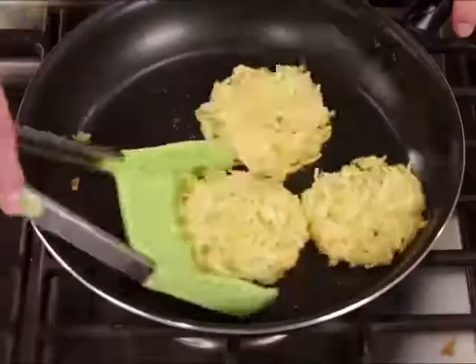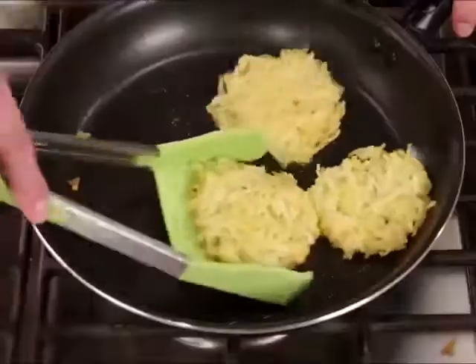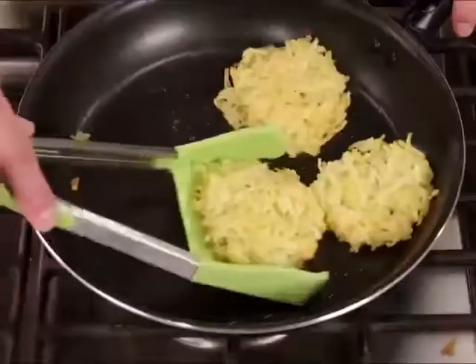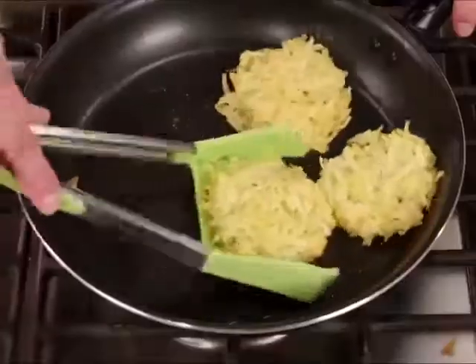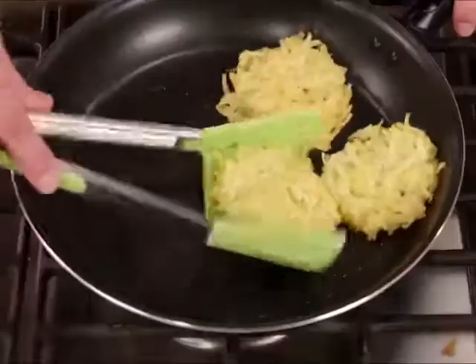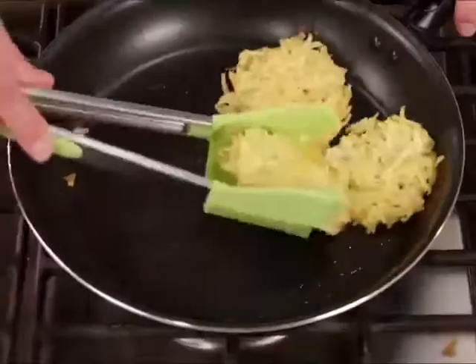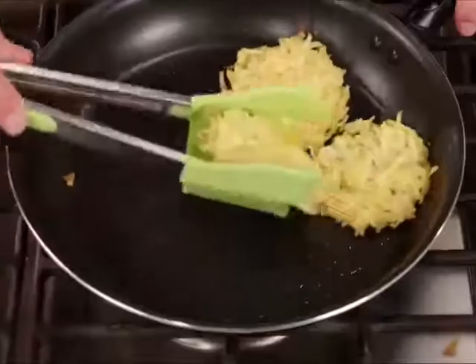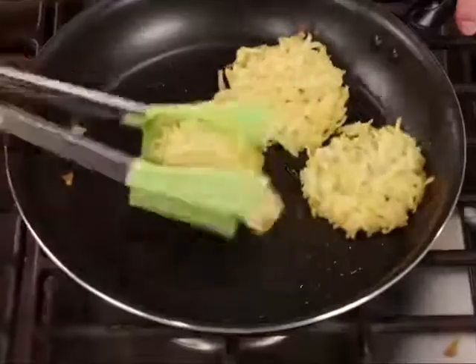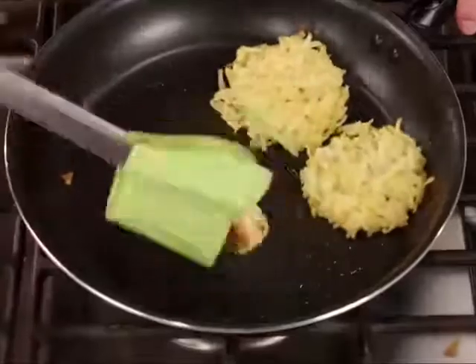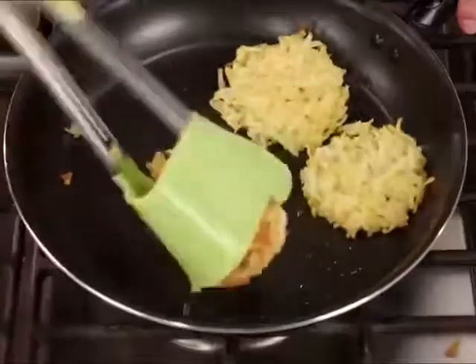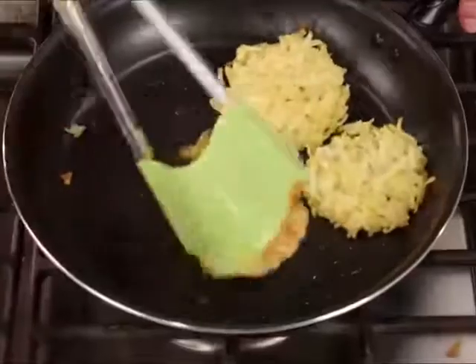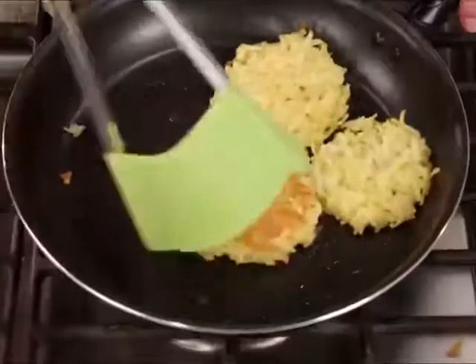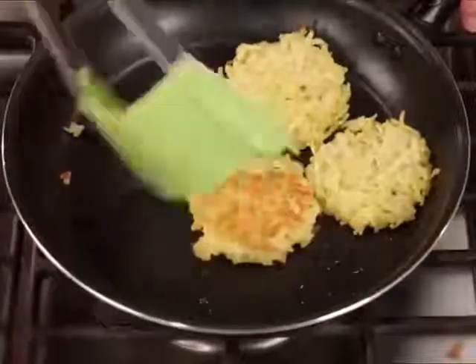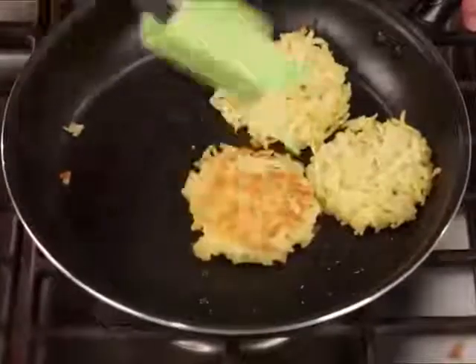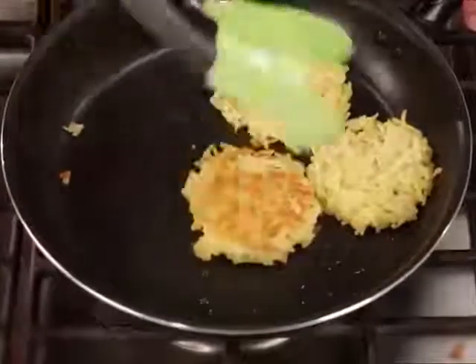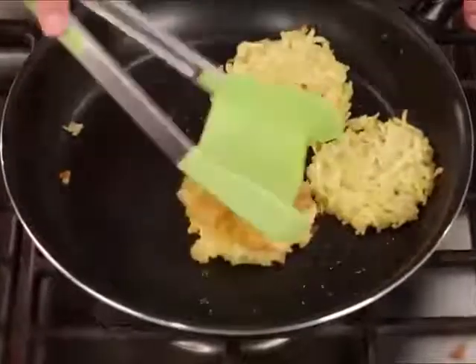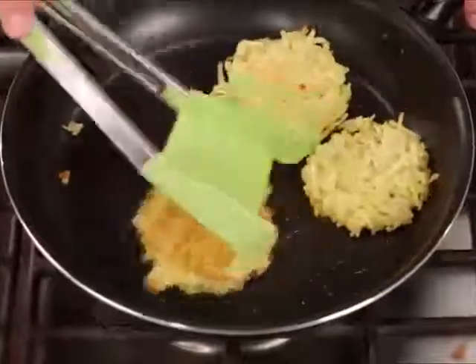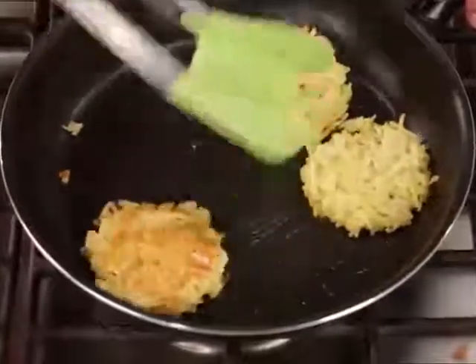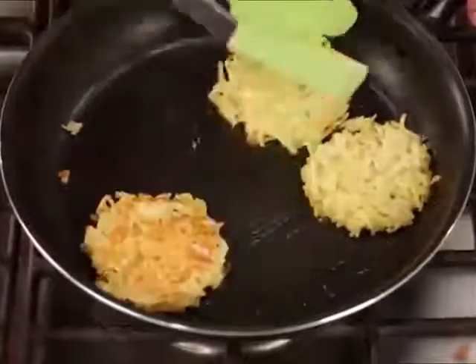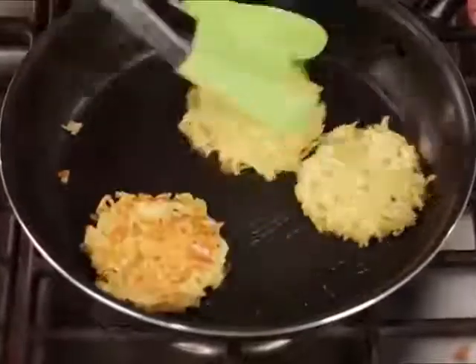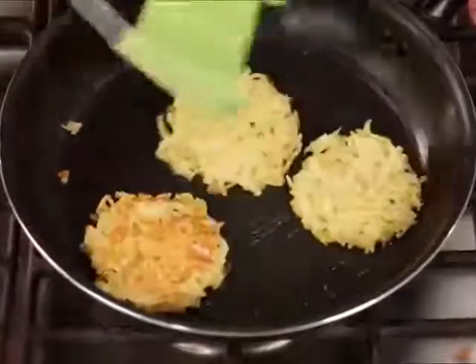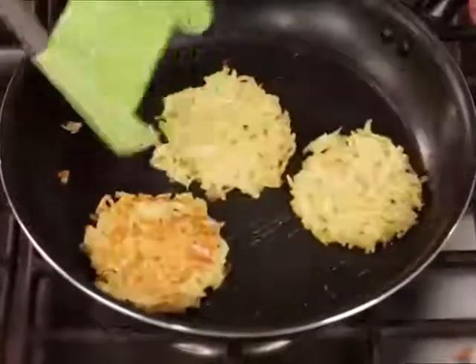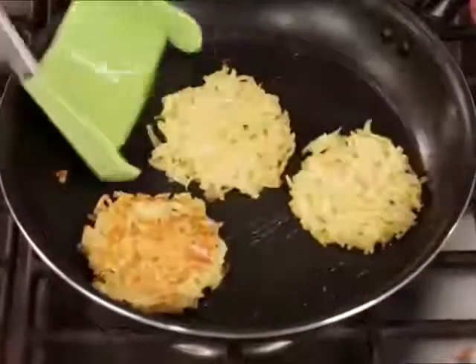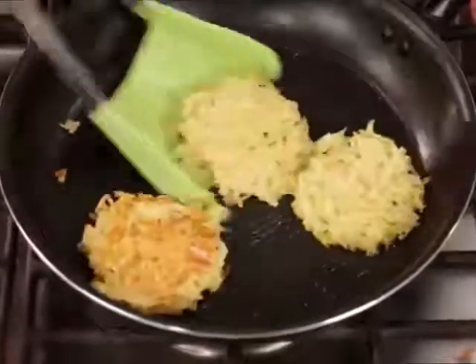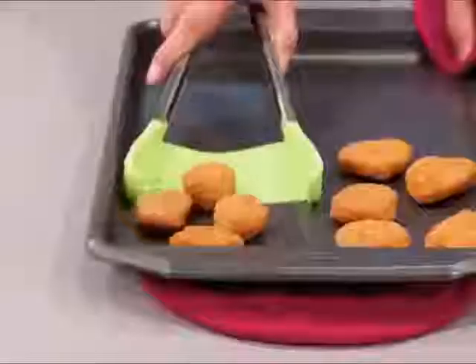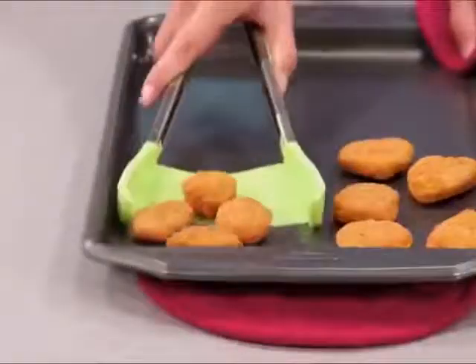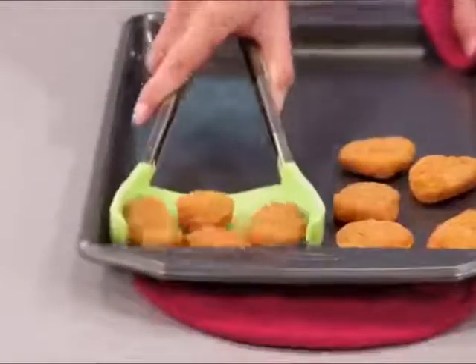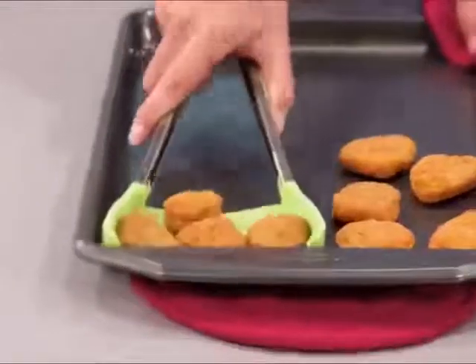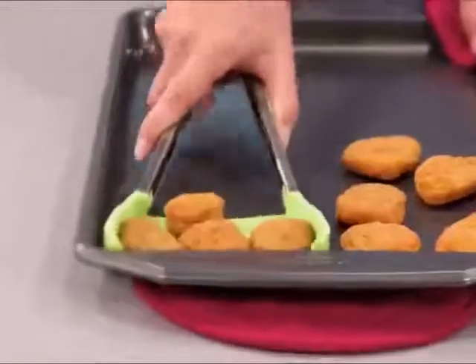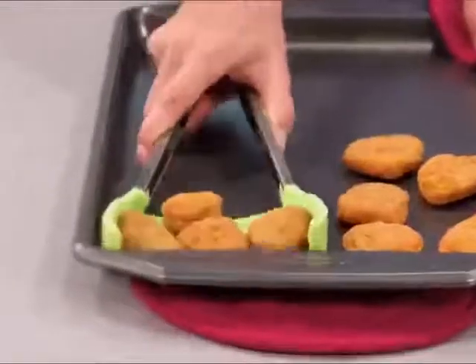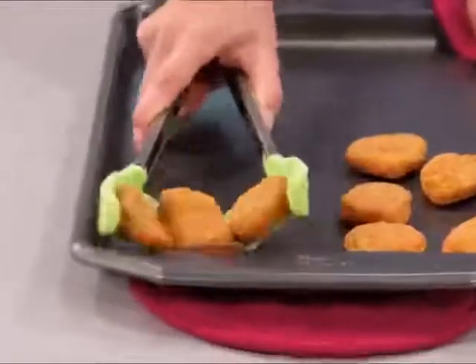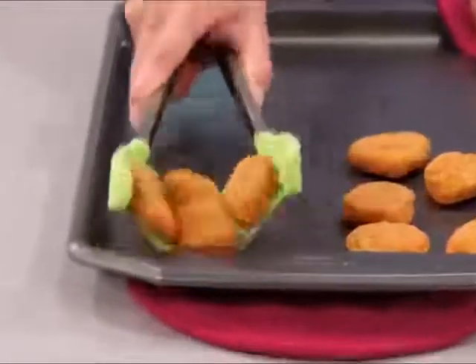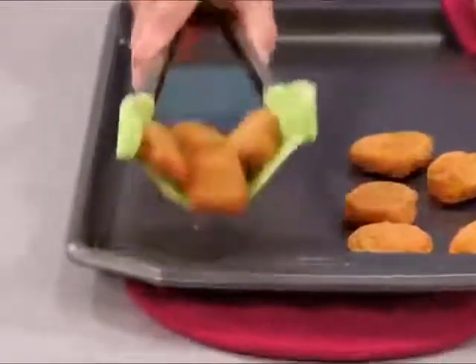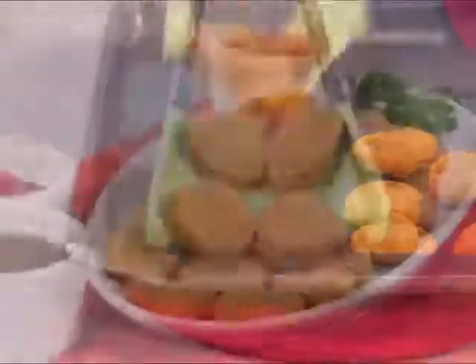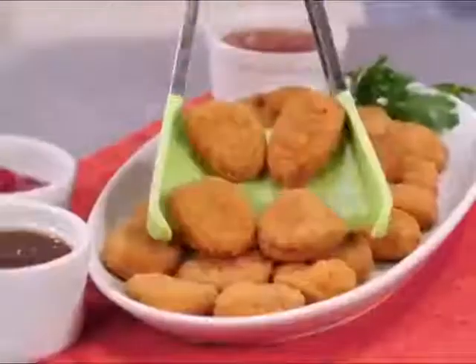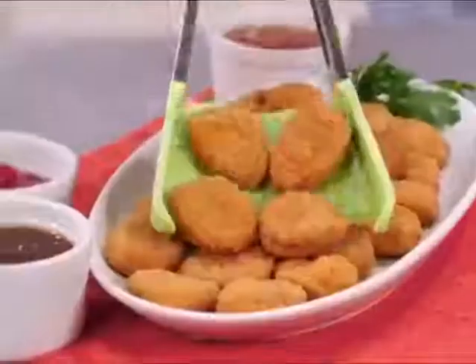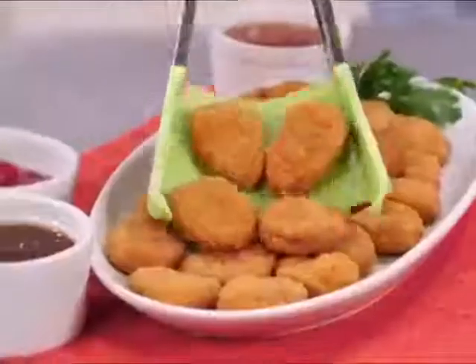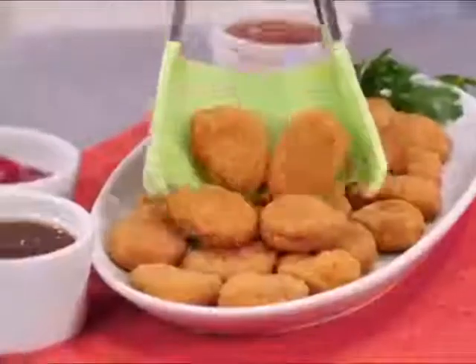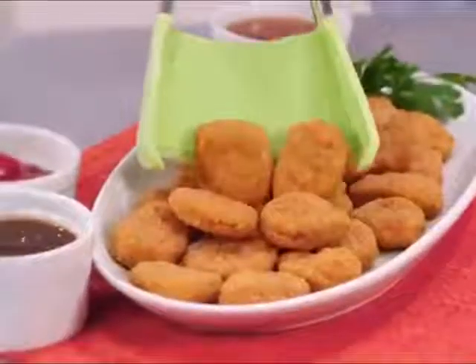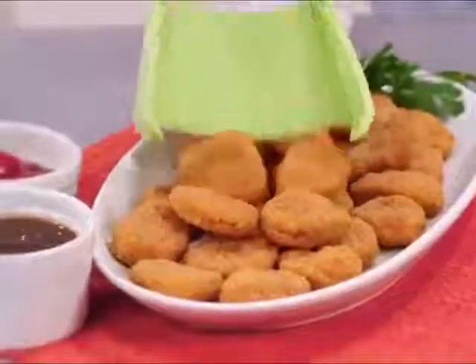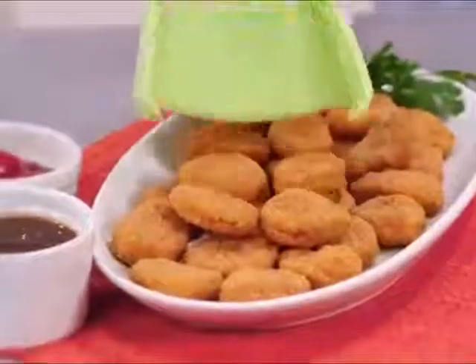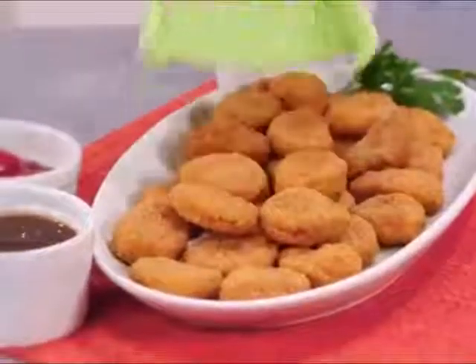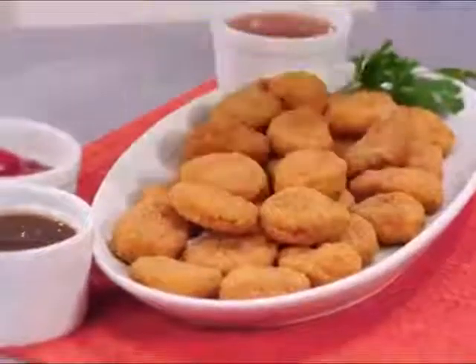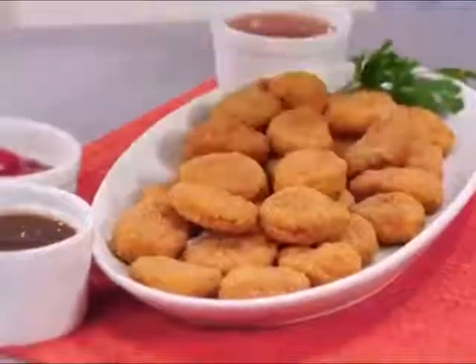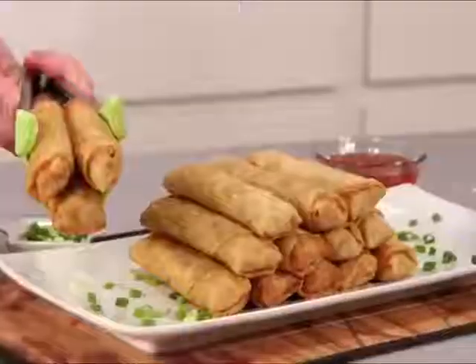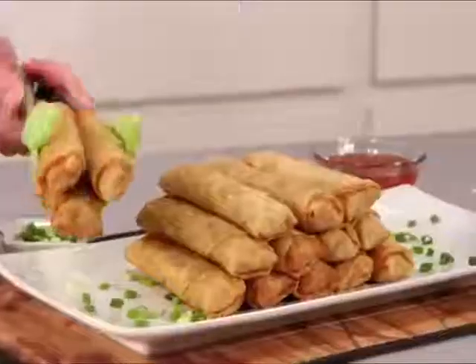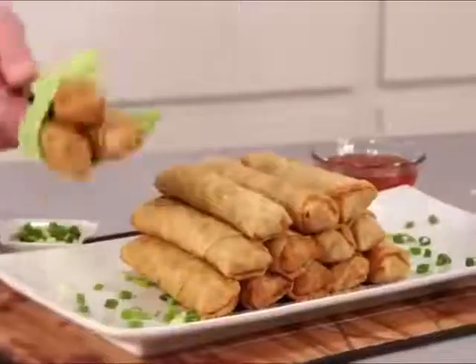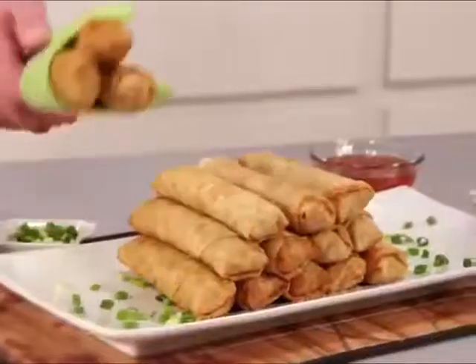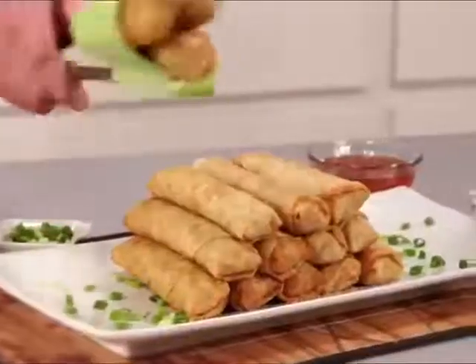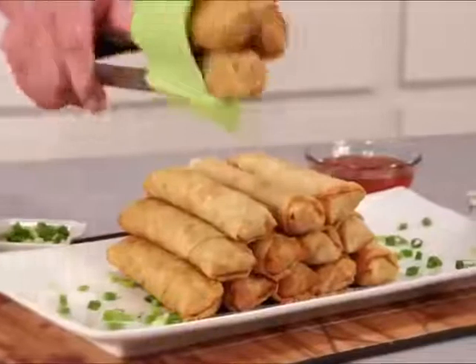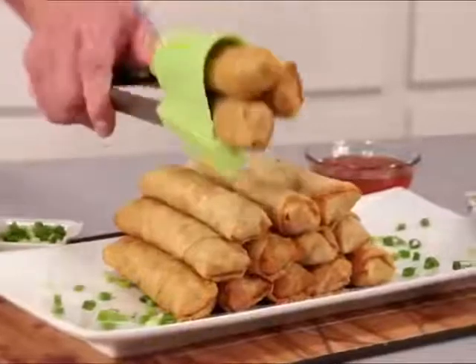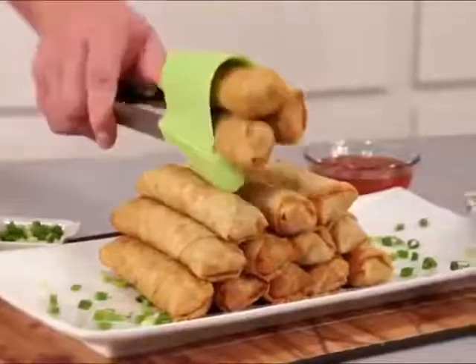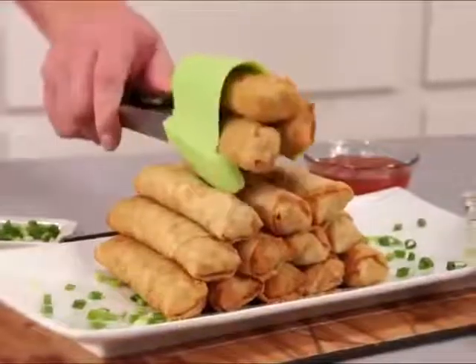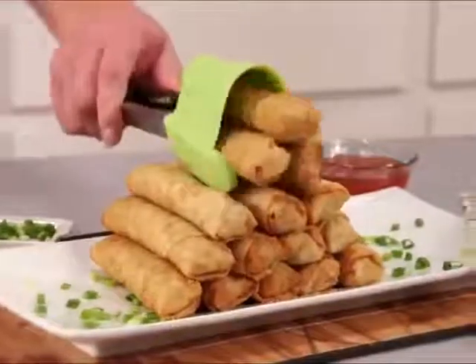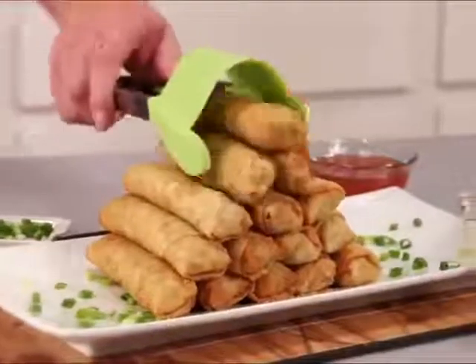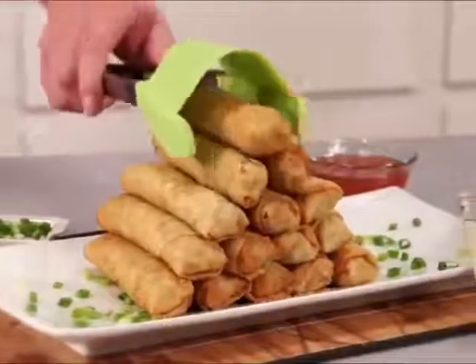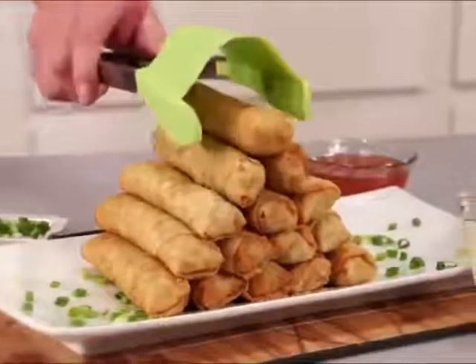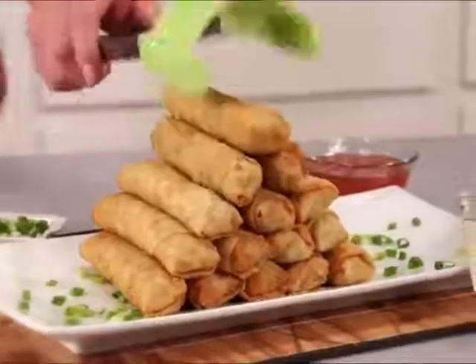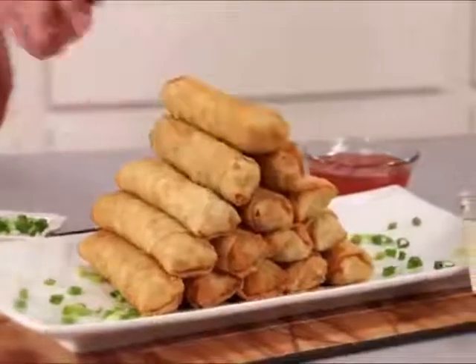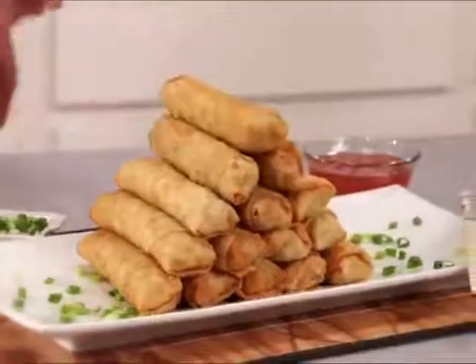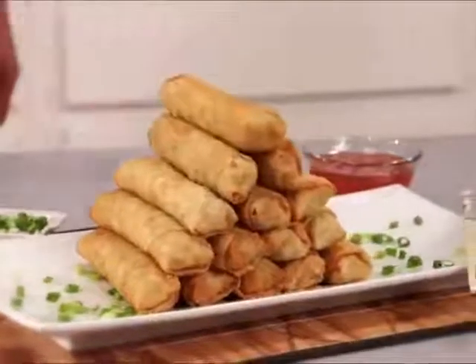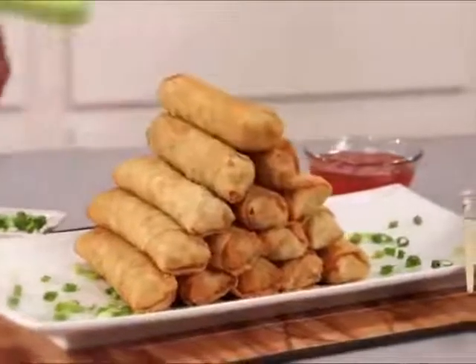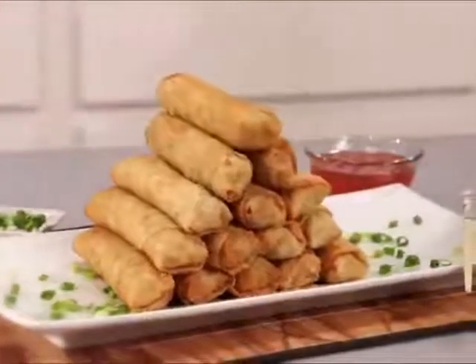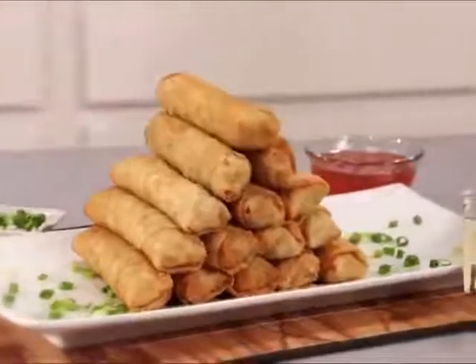Flip potato cakes fast and easy right in the pan. Slide and serve chicken nuggets with ease. And topping off a pyramid of egg rolls is a breeze.